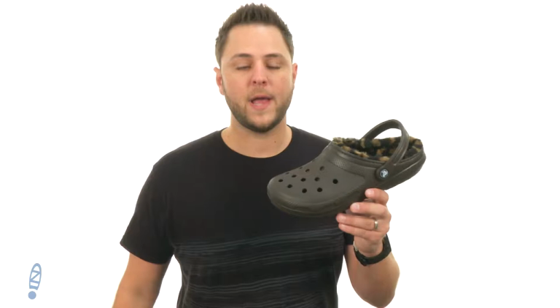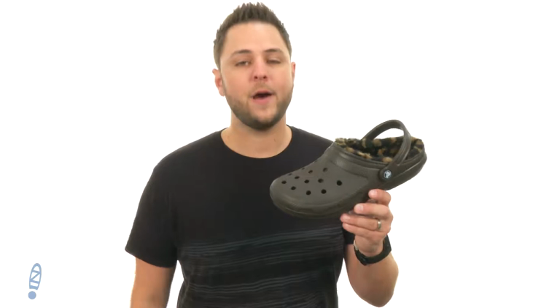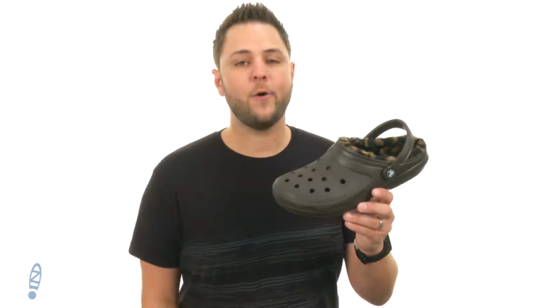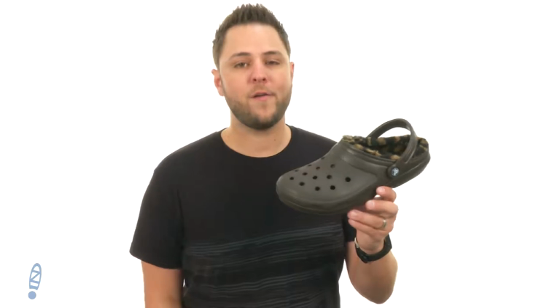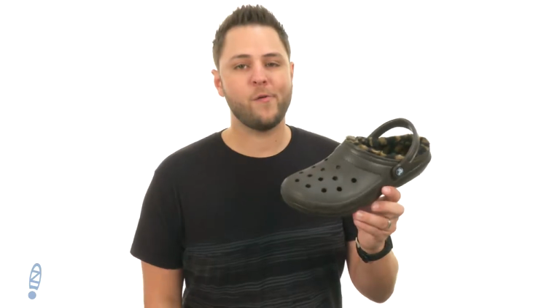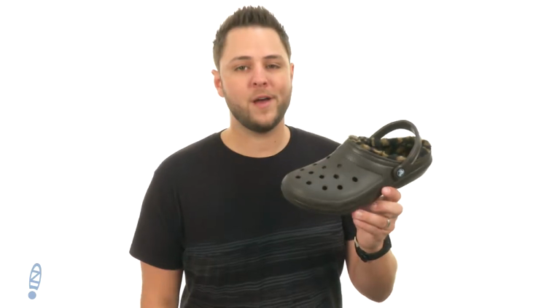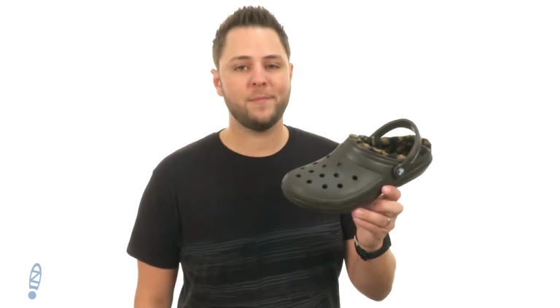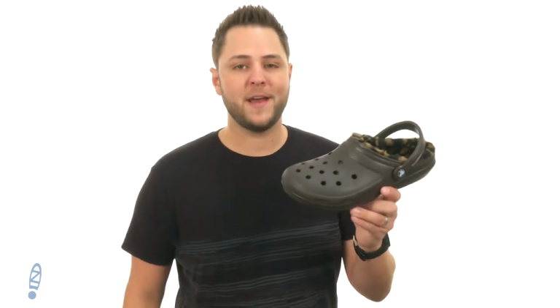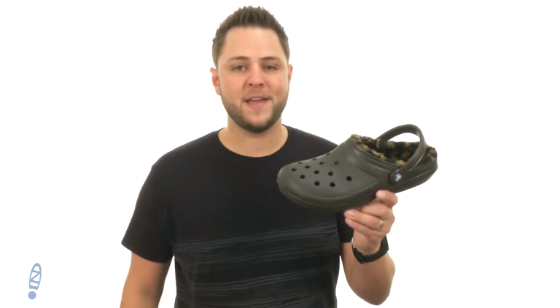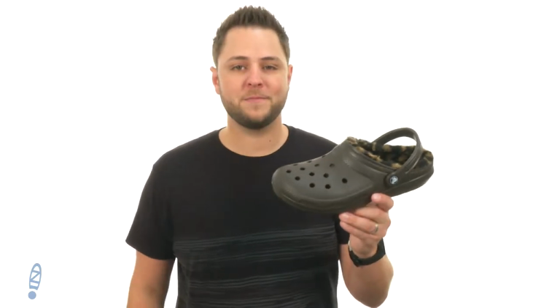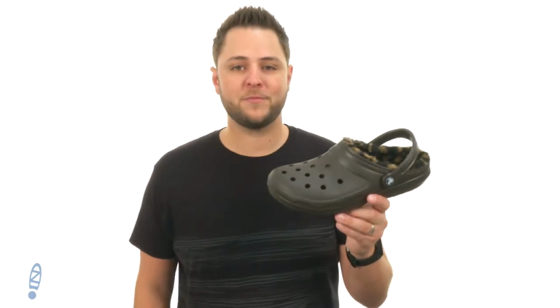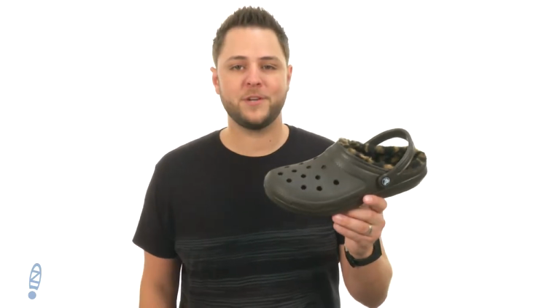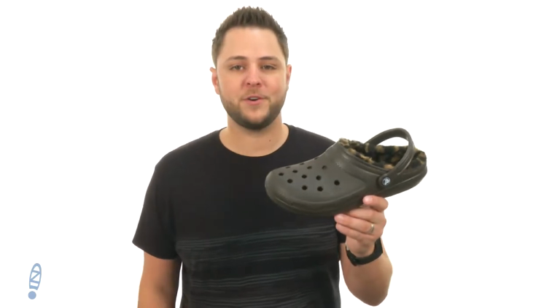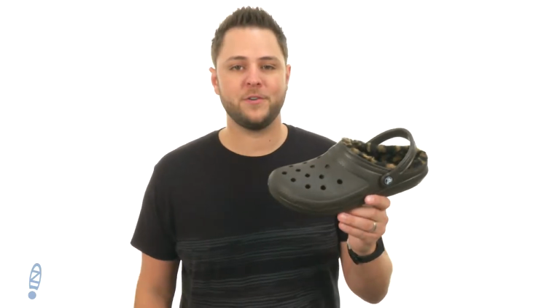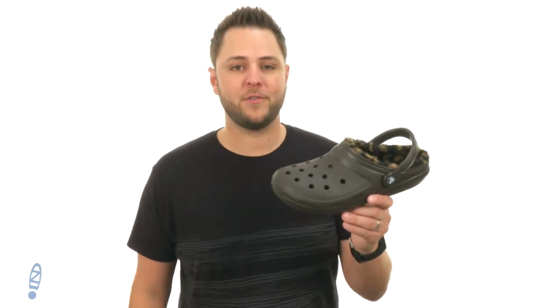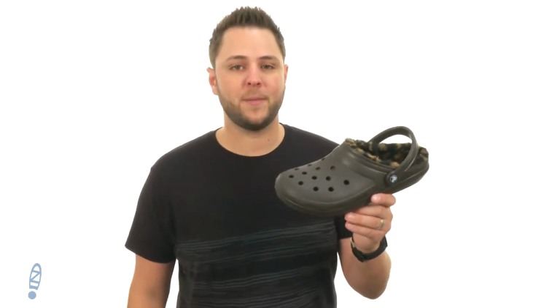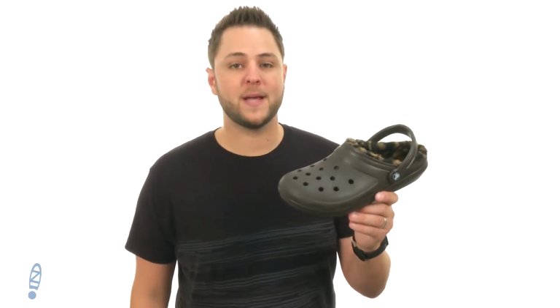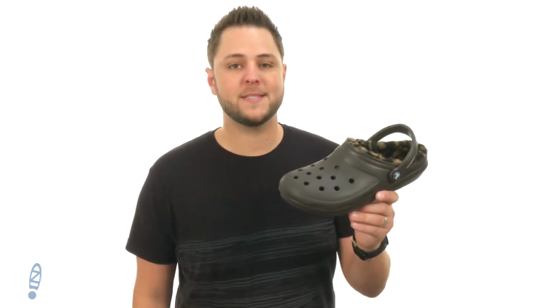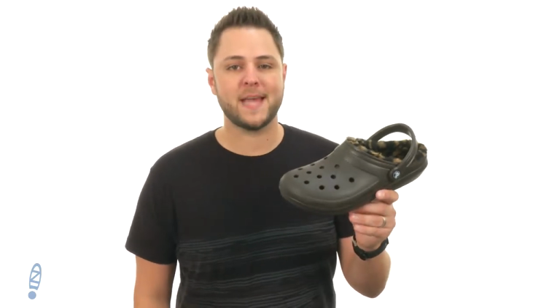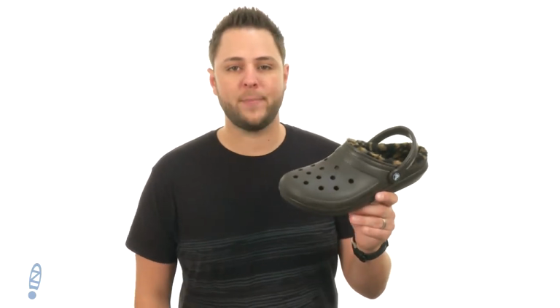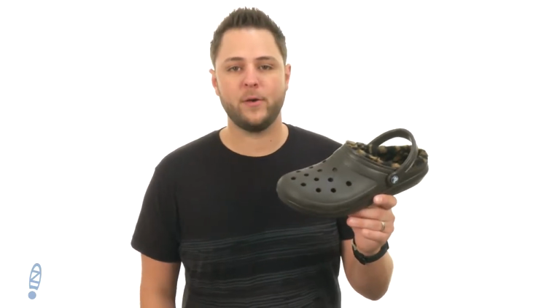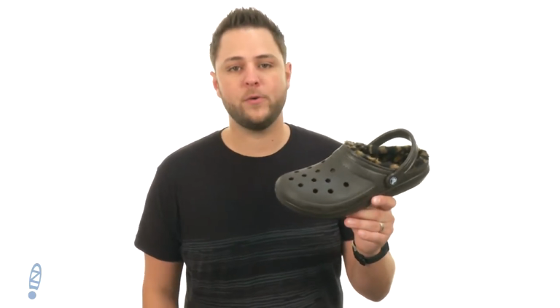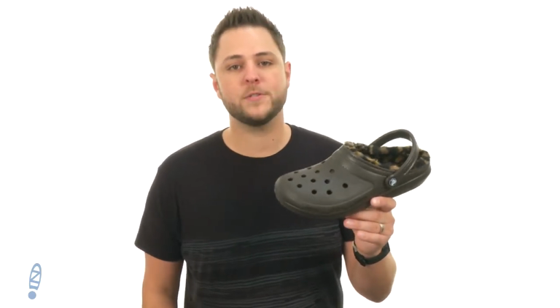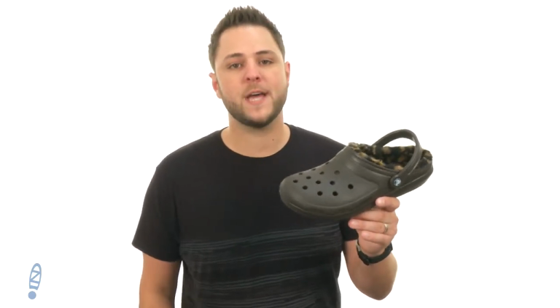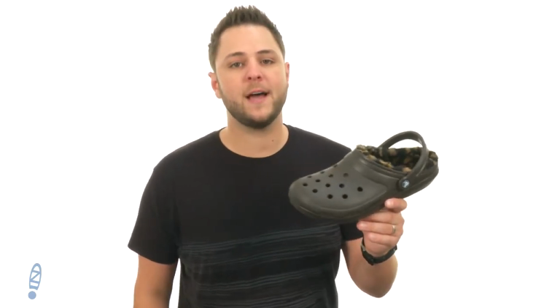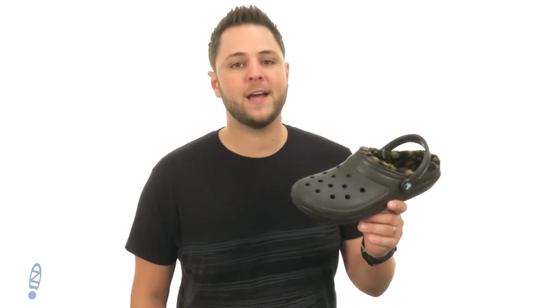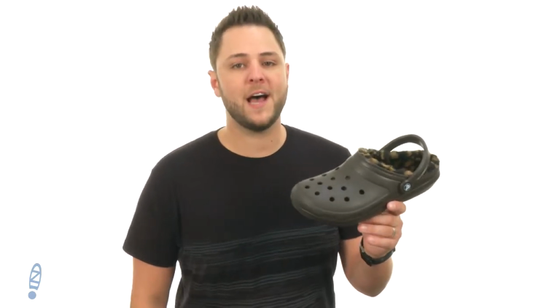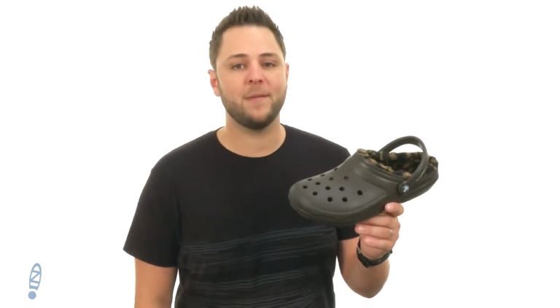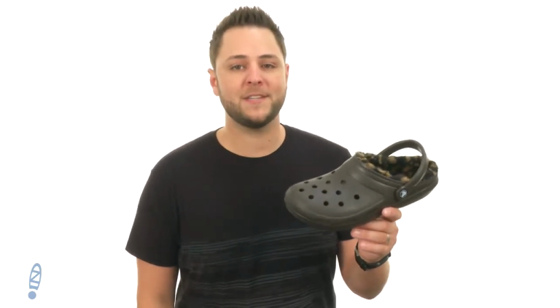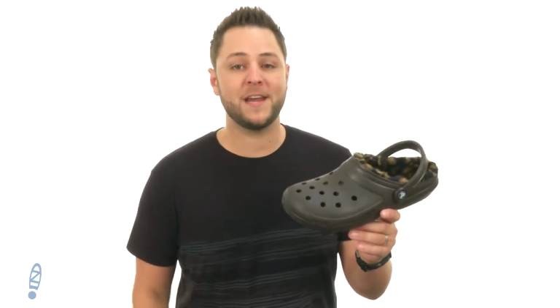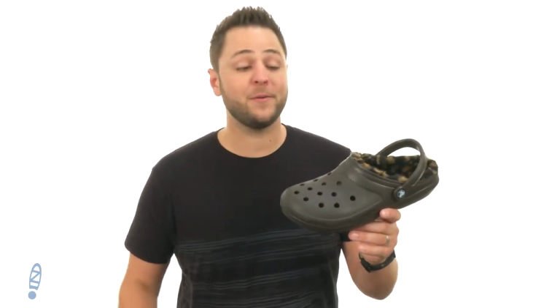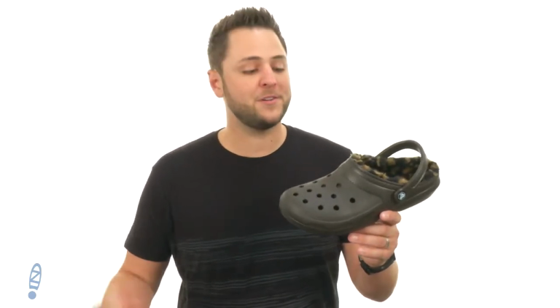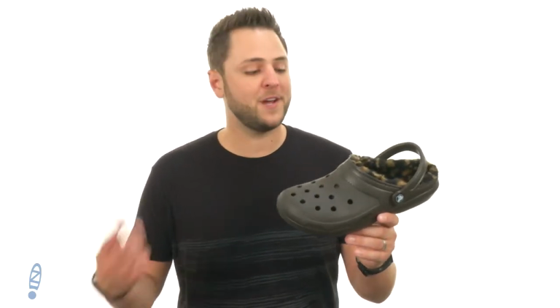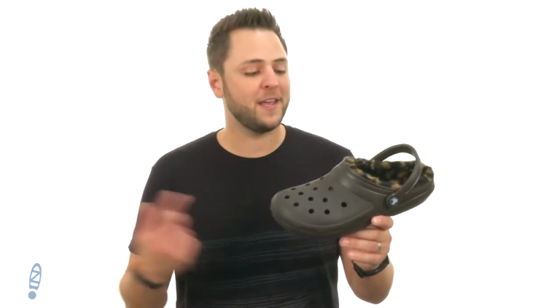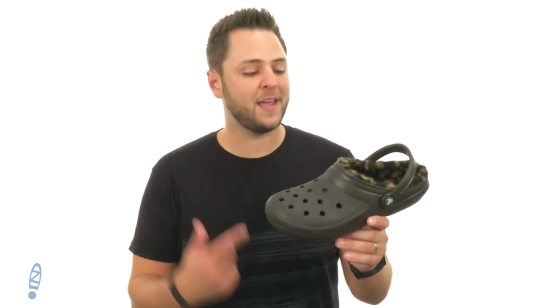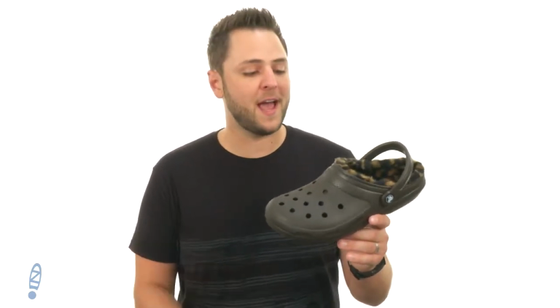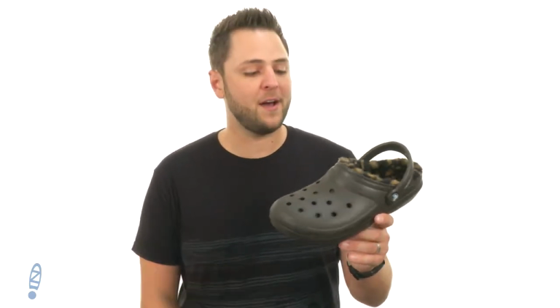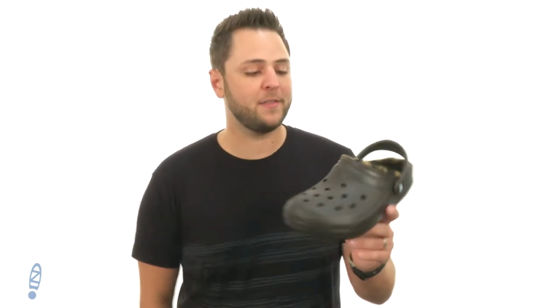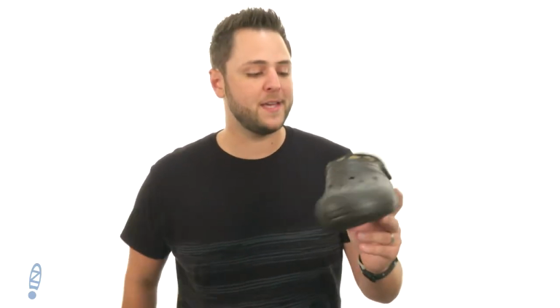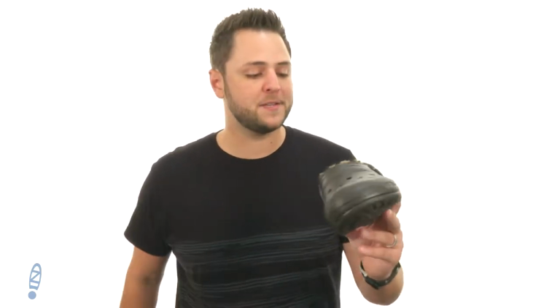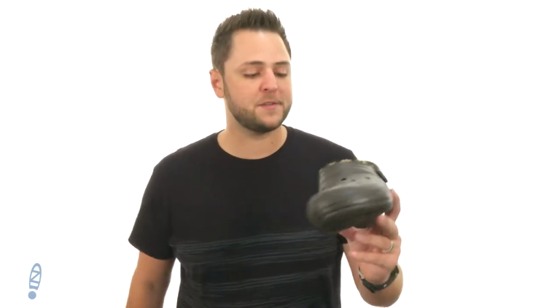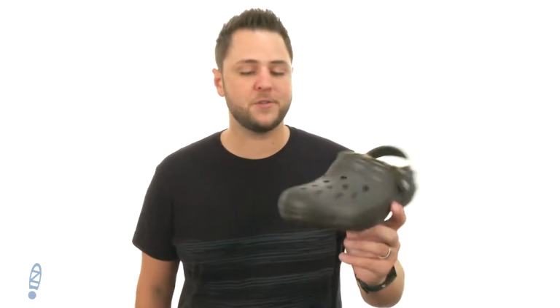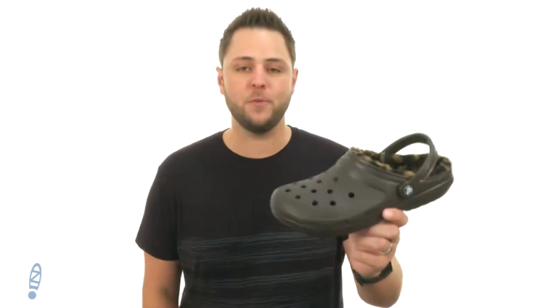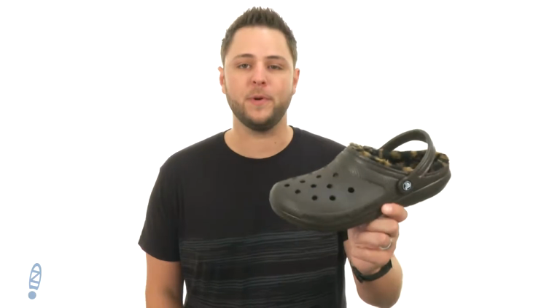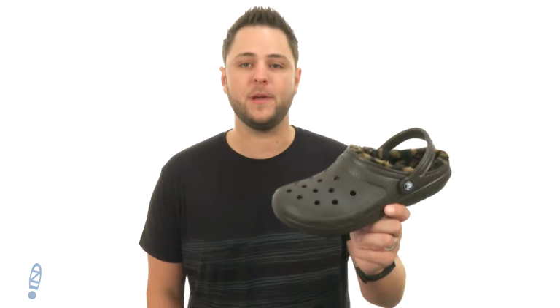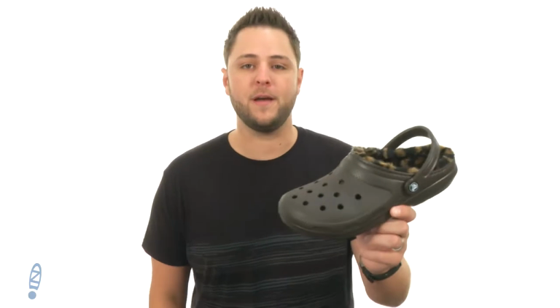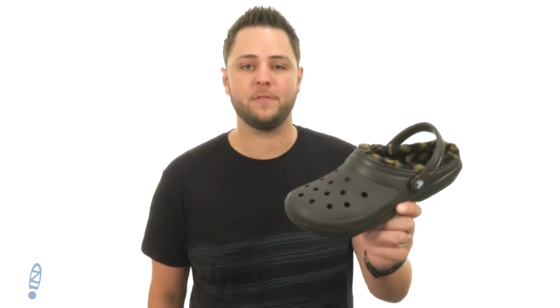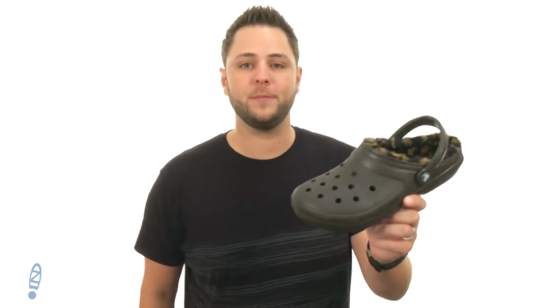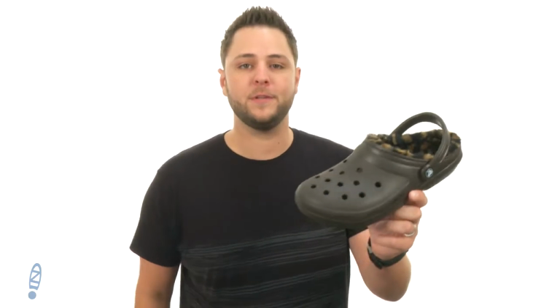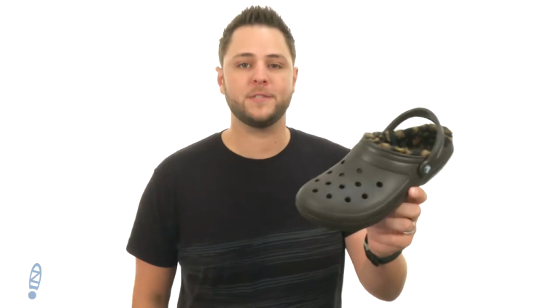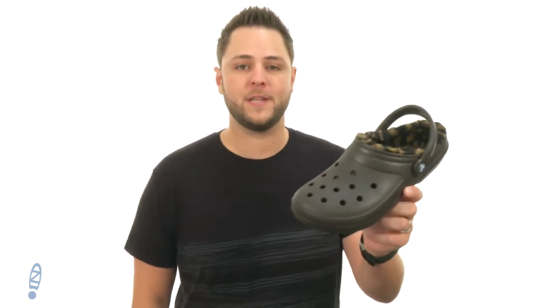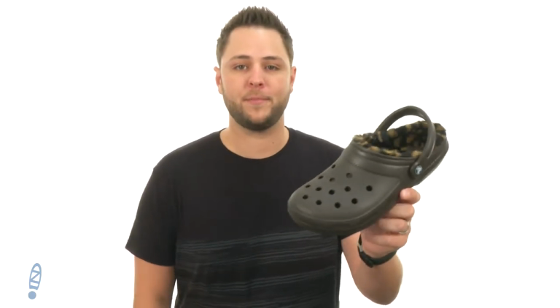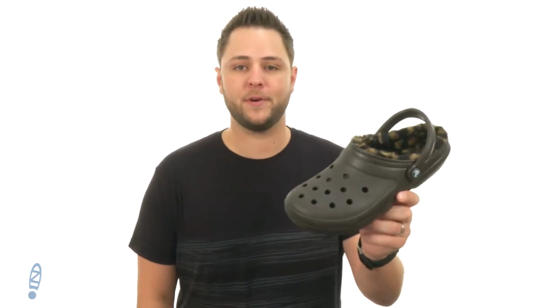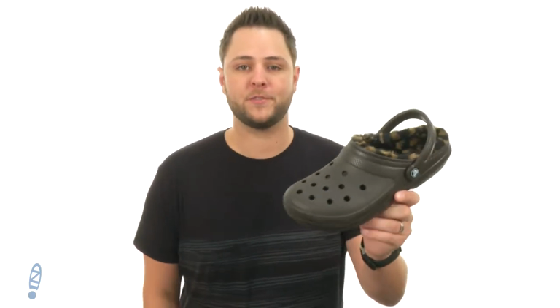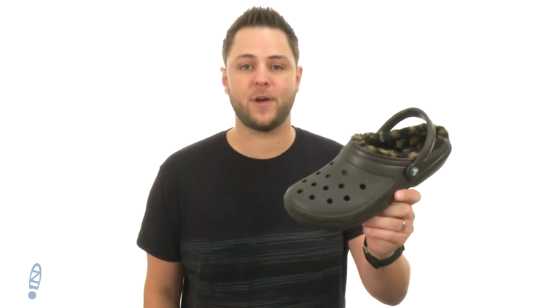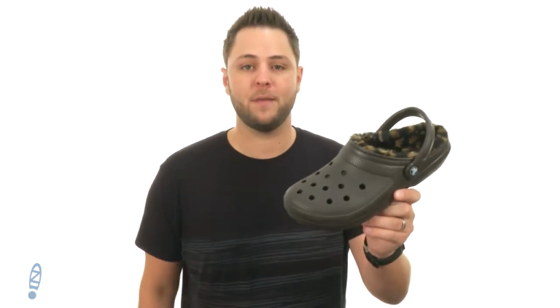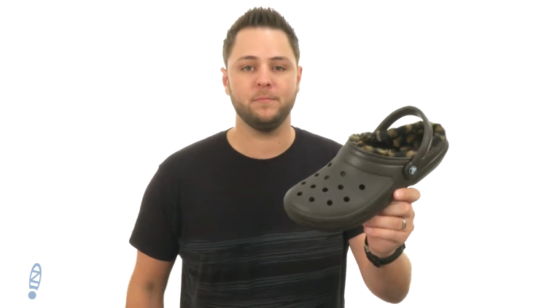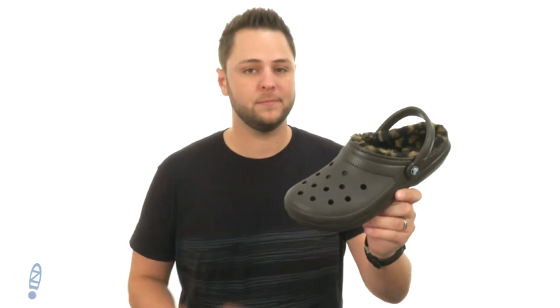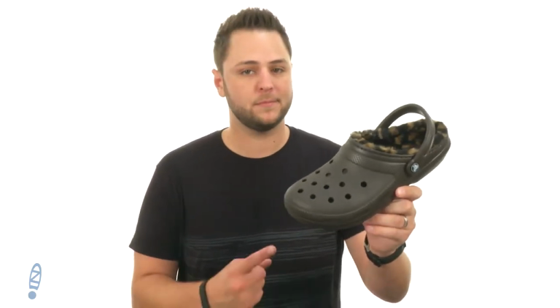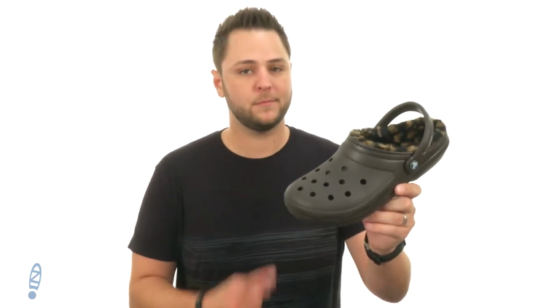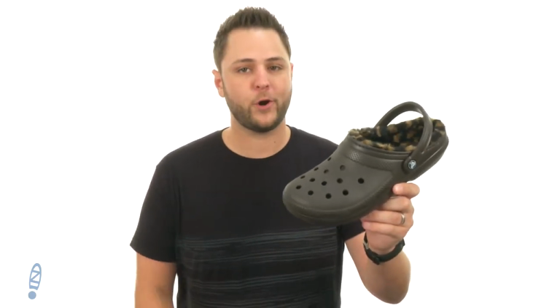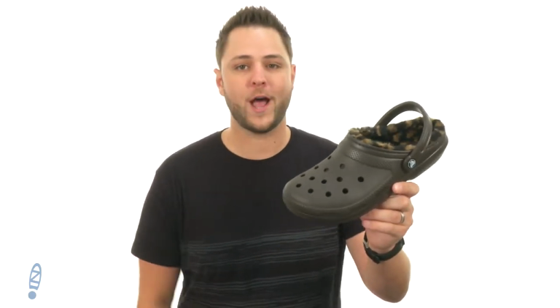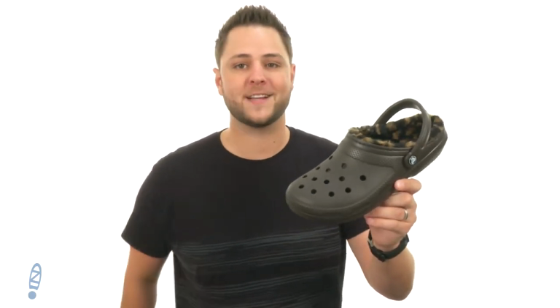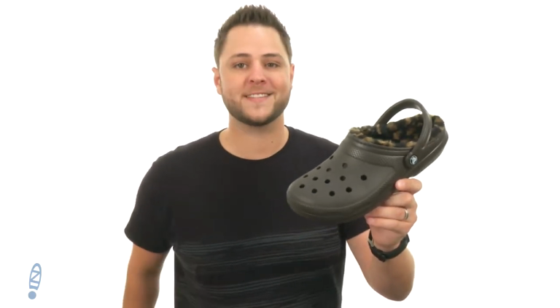Hello everyone, my name is Richard from zappos.com. Today we're checking out these super comfortable slippers from Crocs.